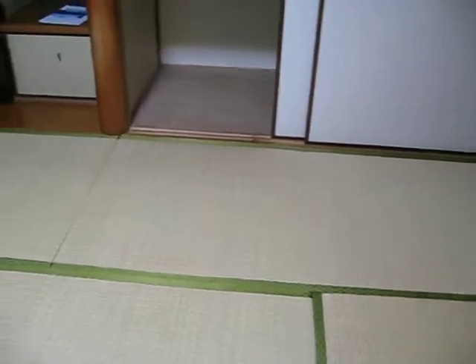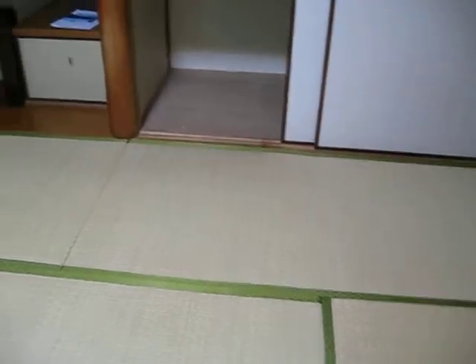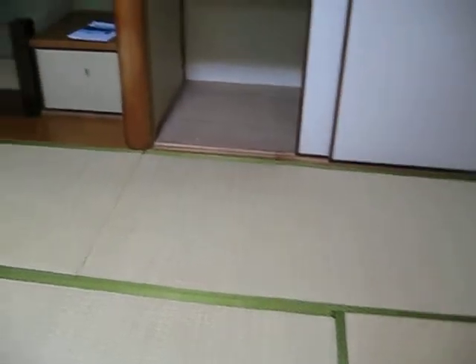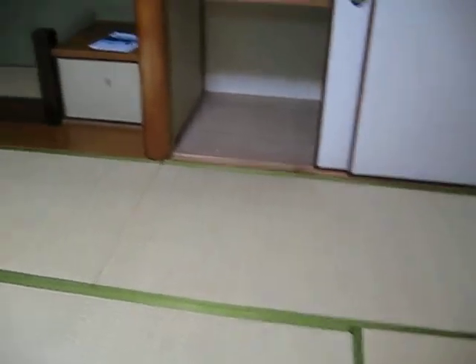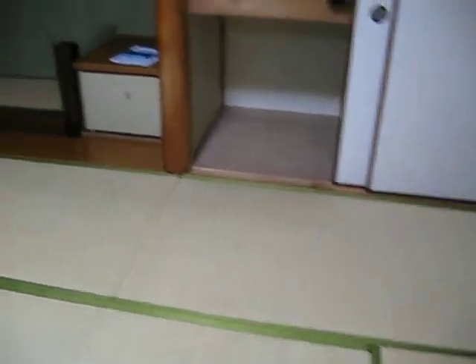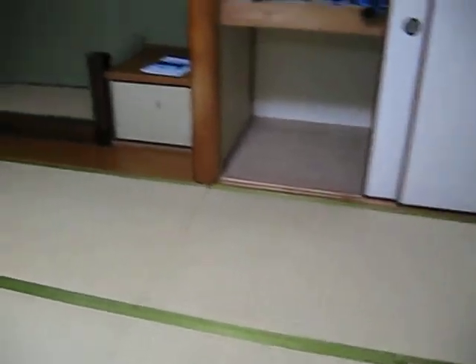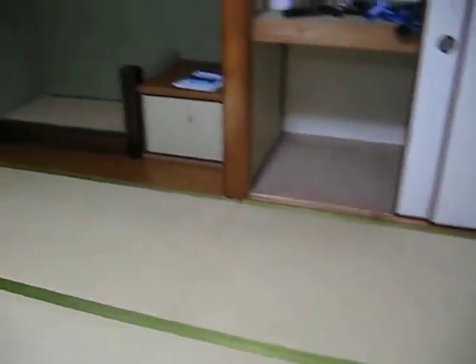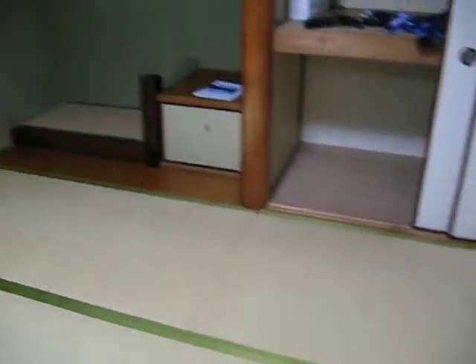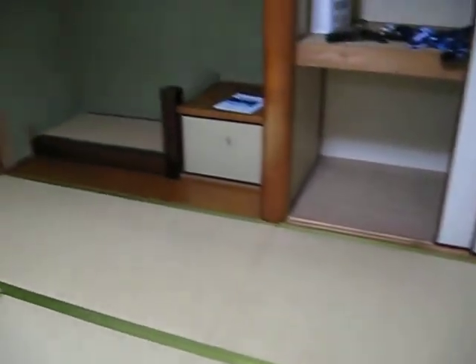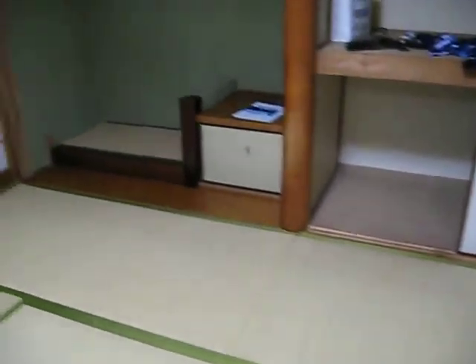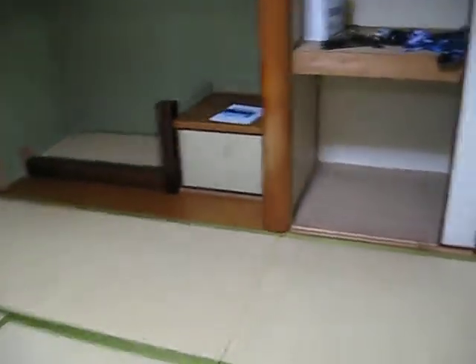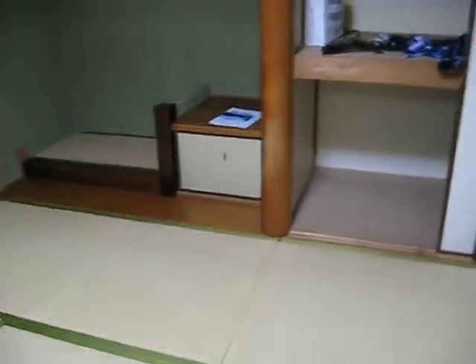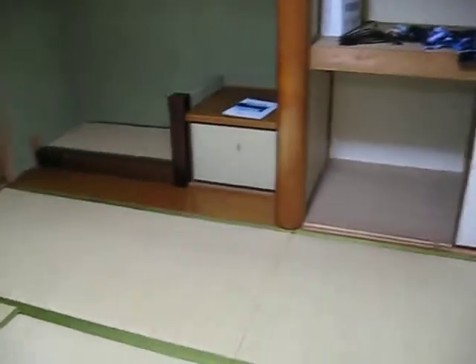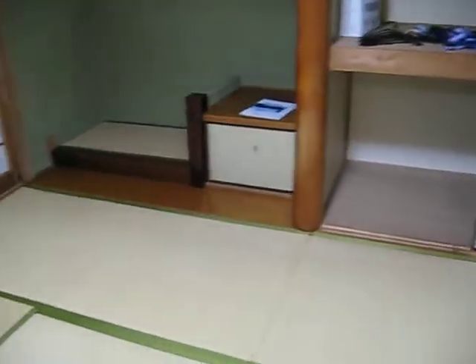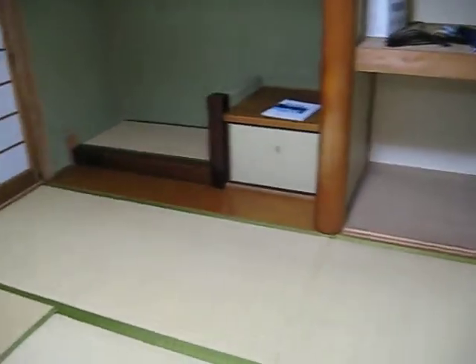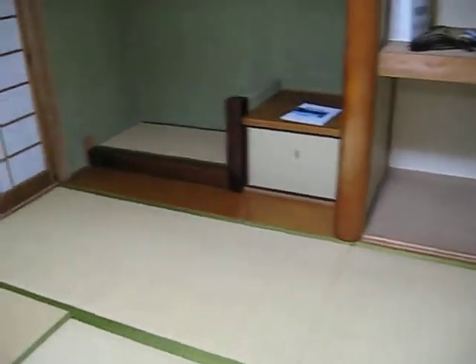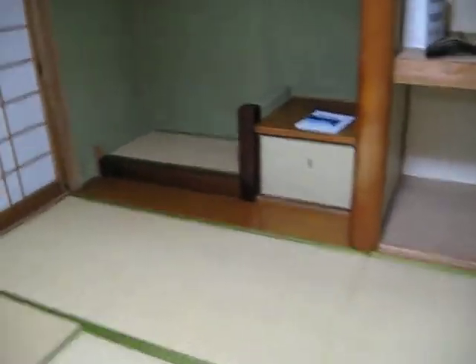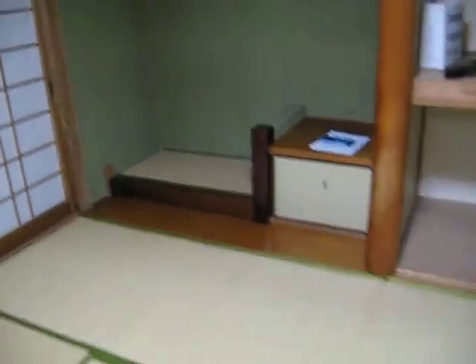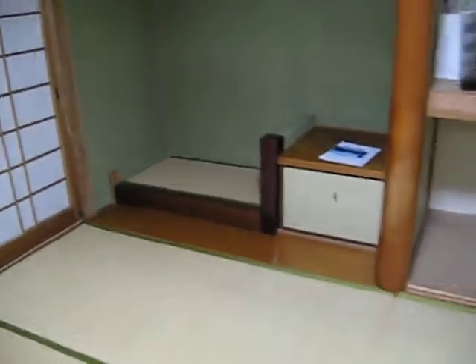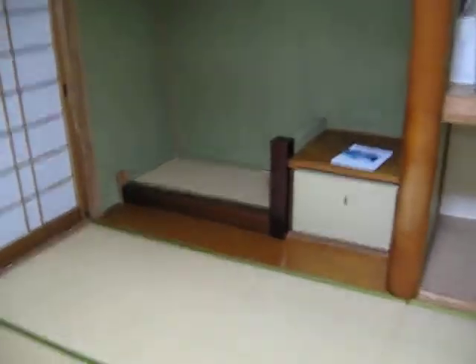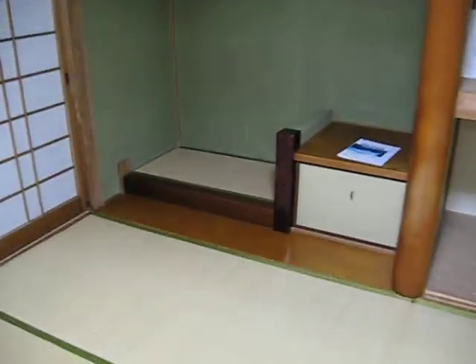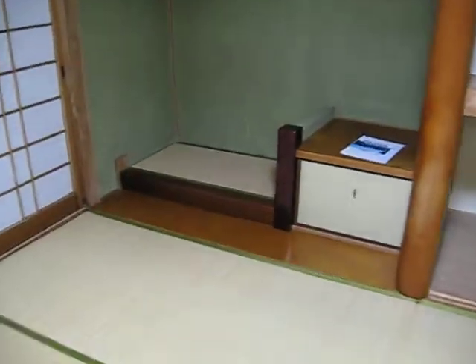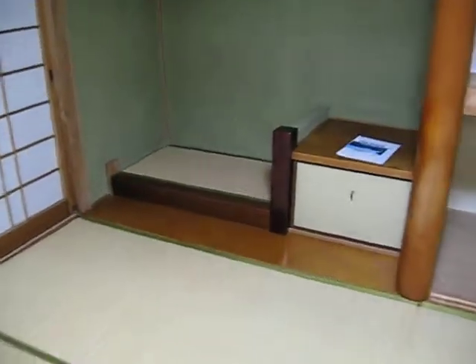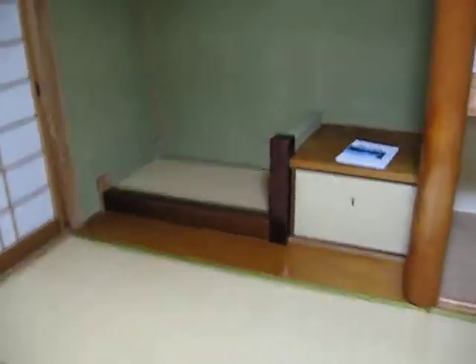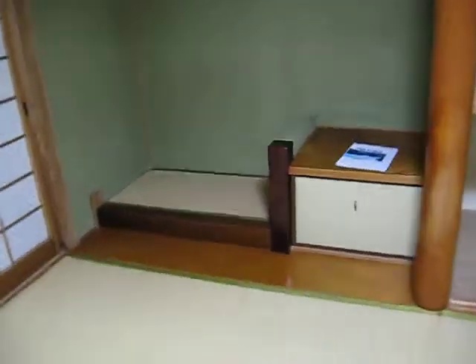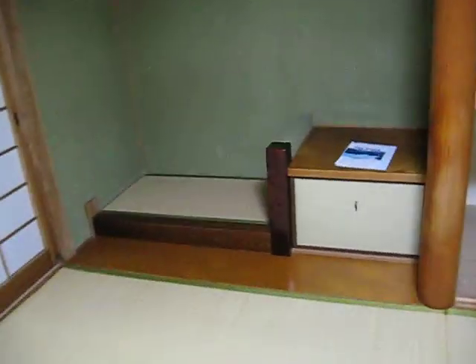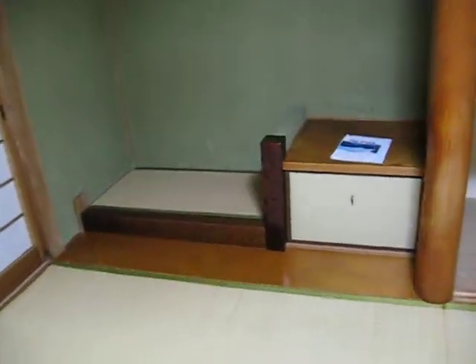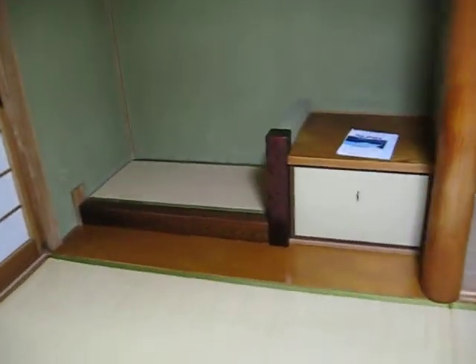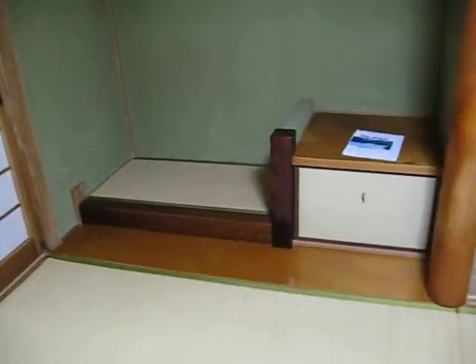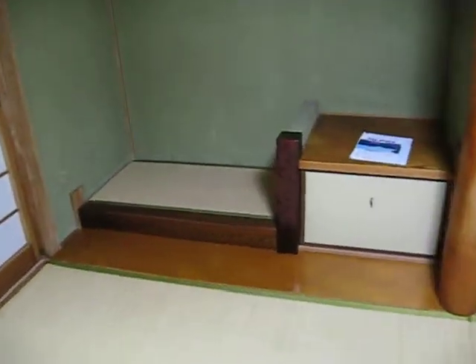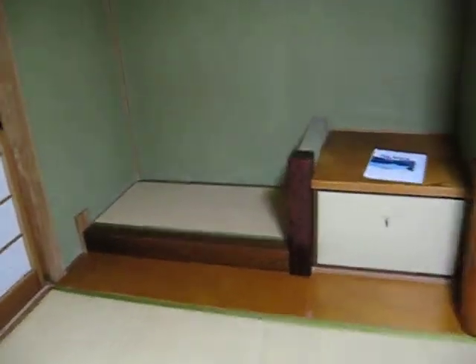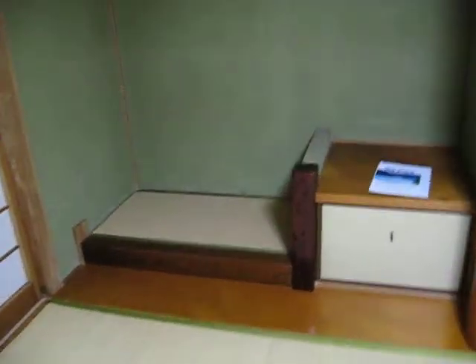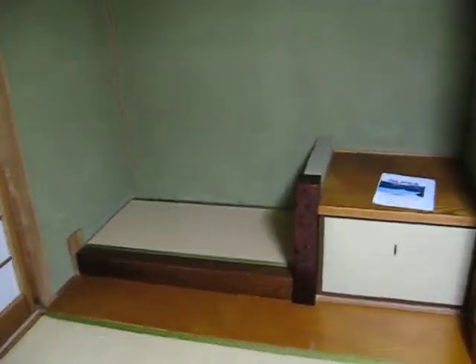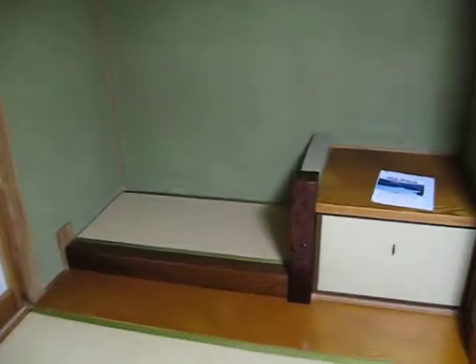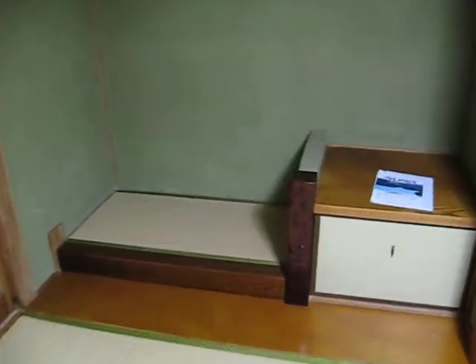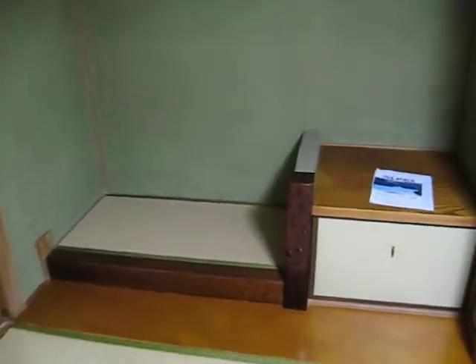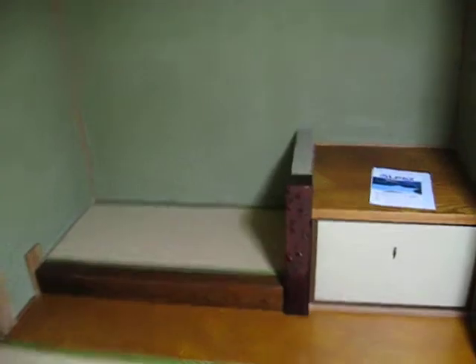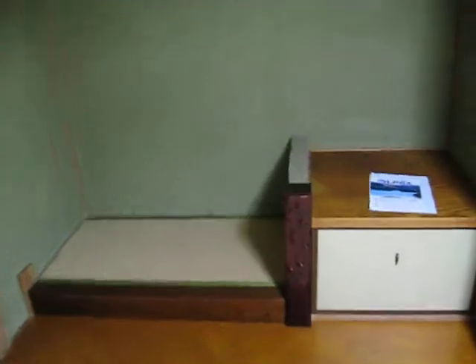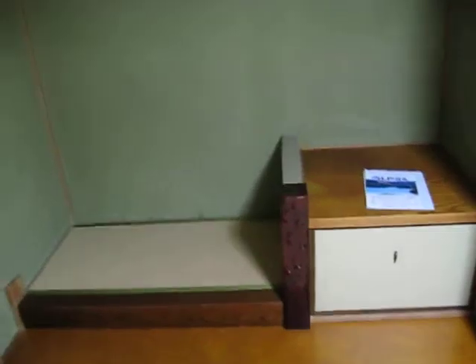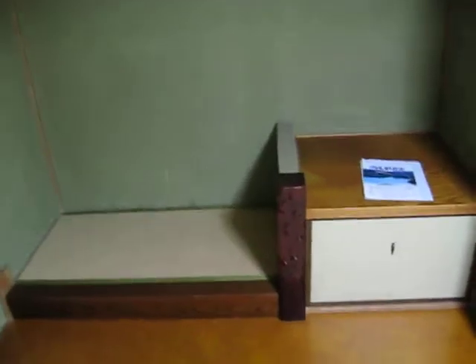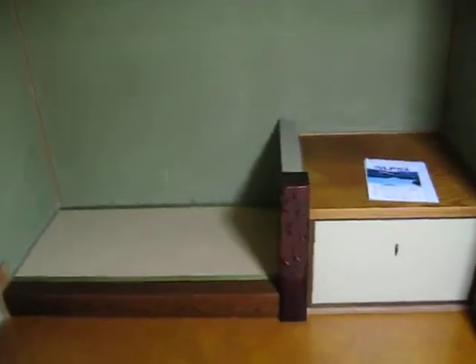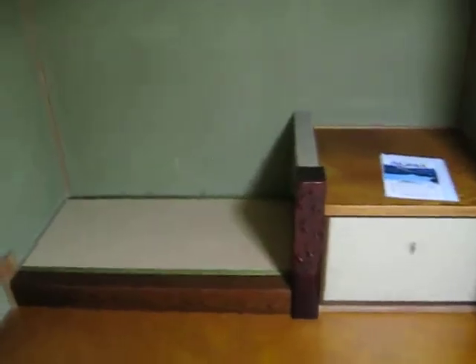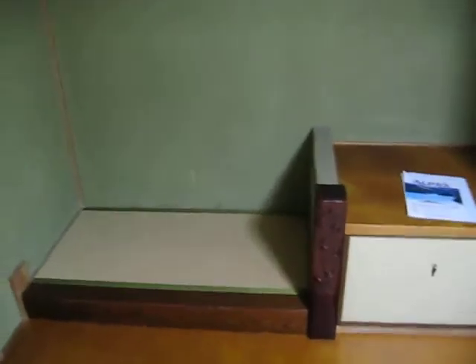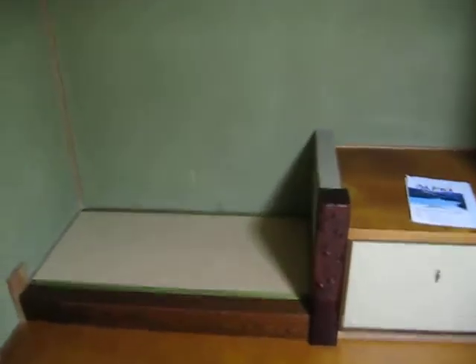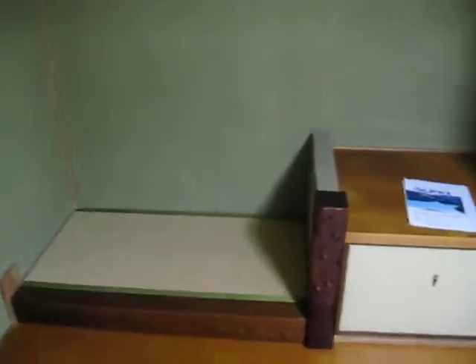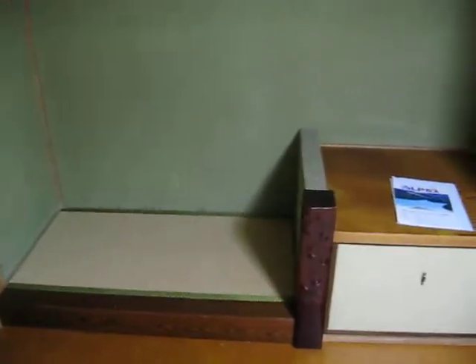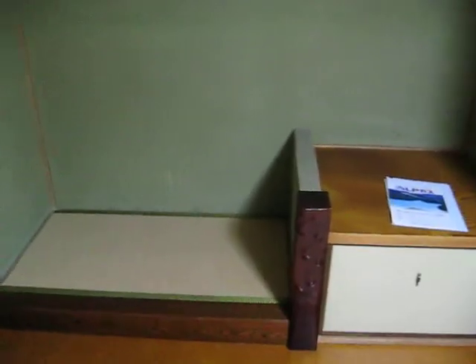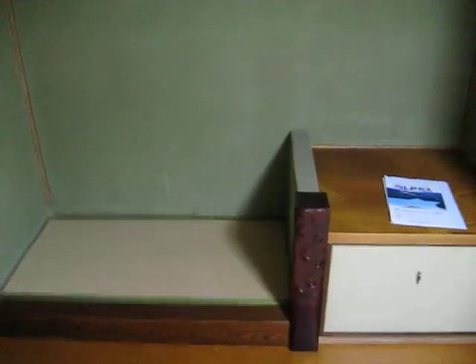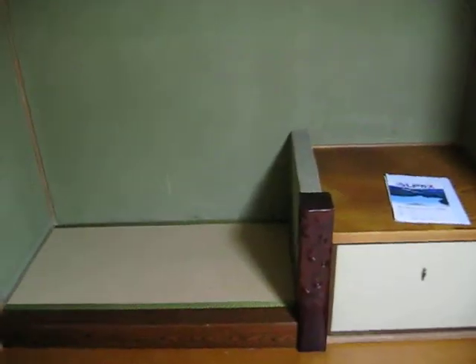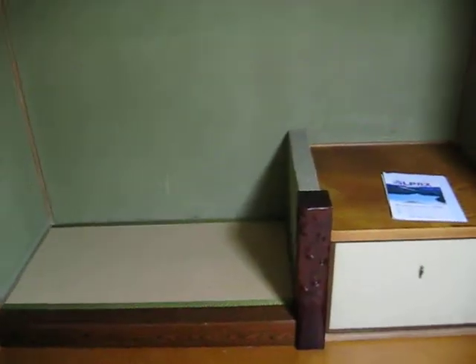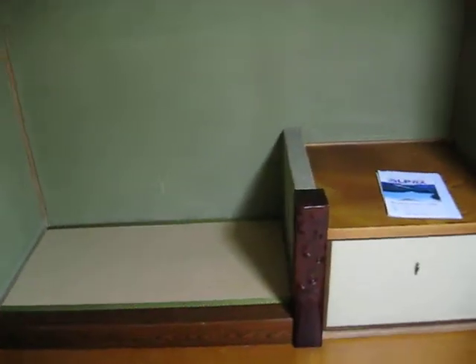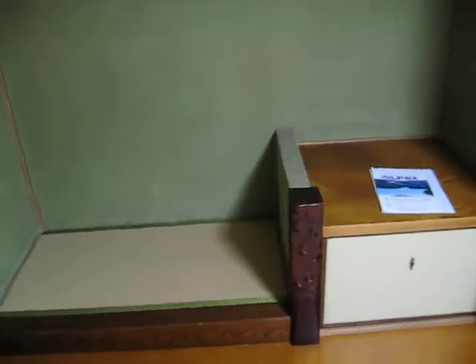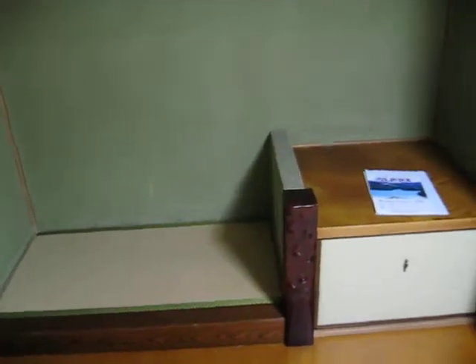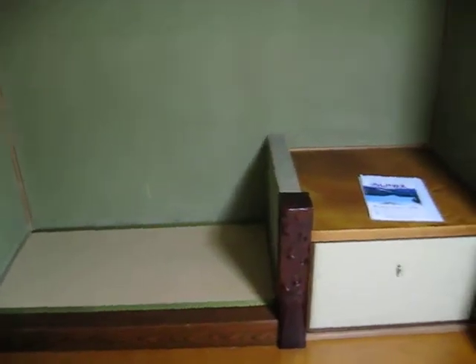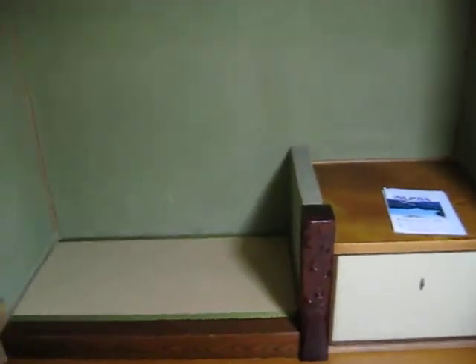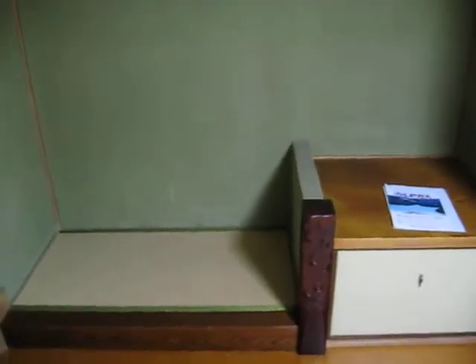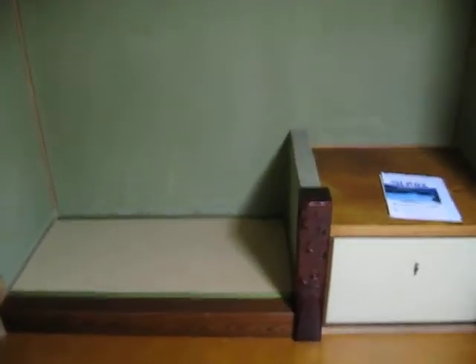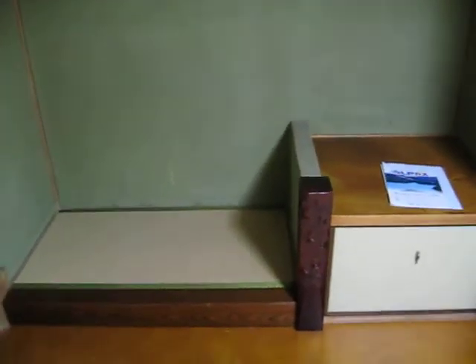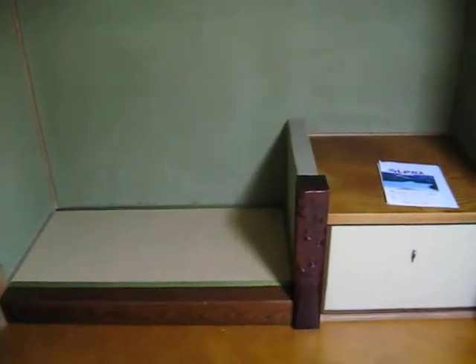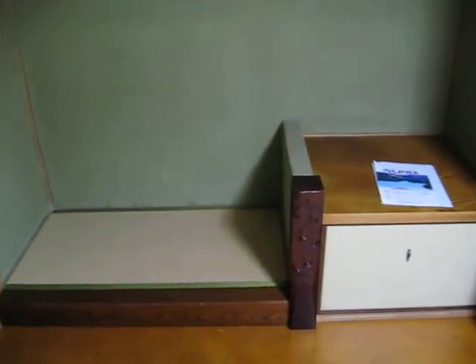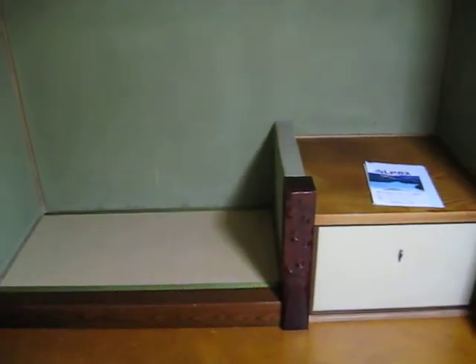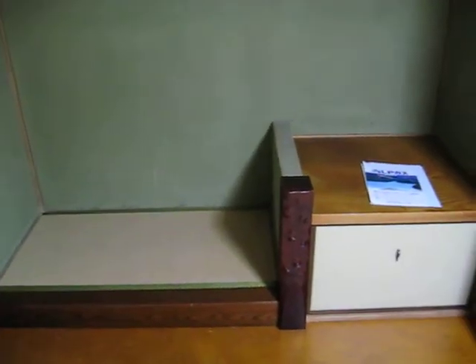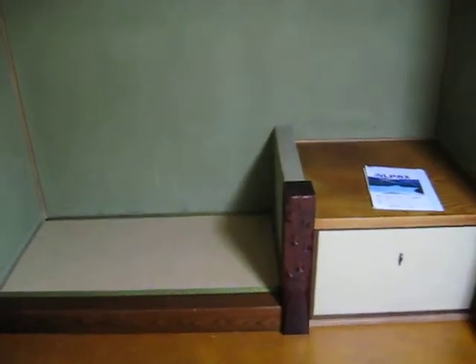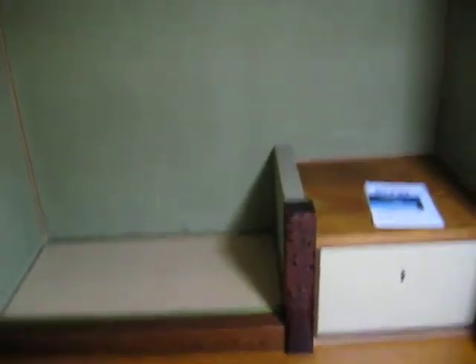And if you look over here, there's something really unusual. I don't know why, but there's an extra tatami mat over here on this nice little area.